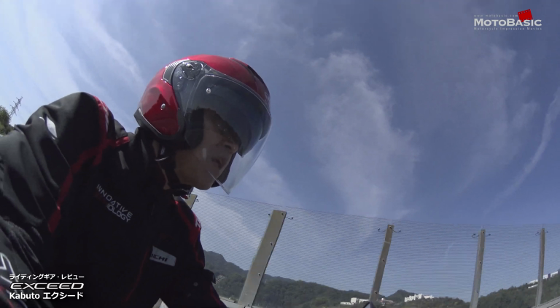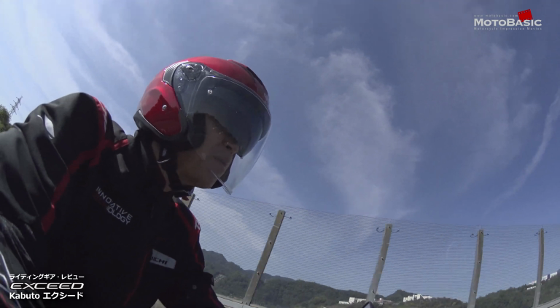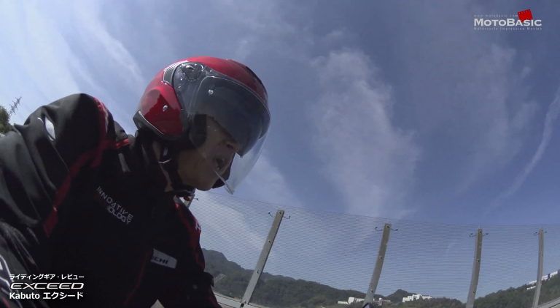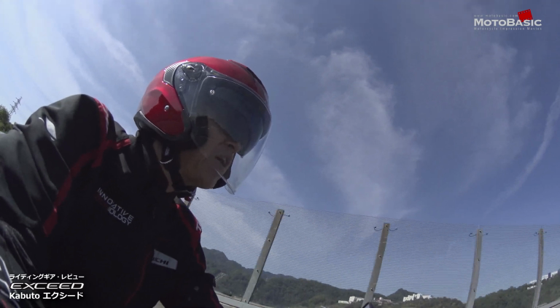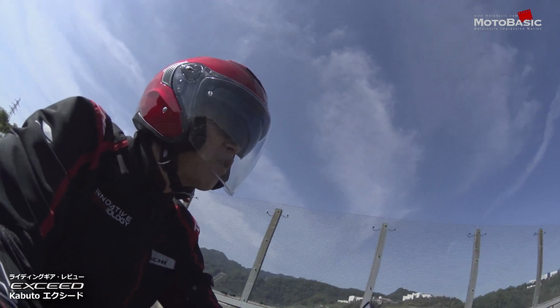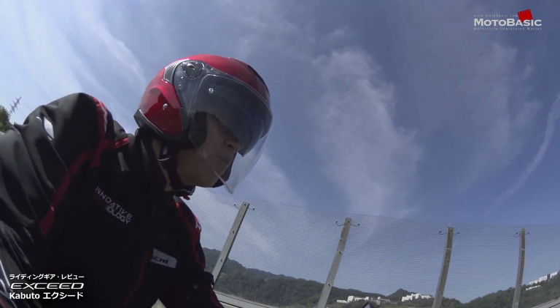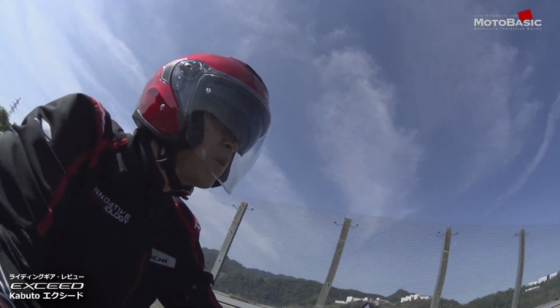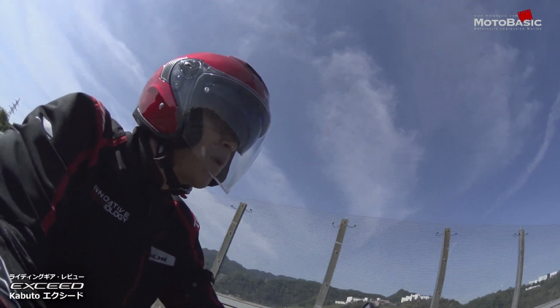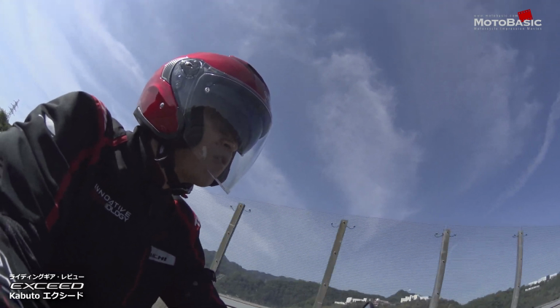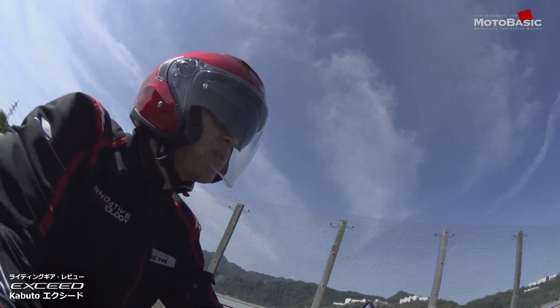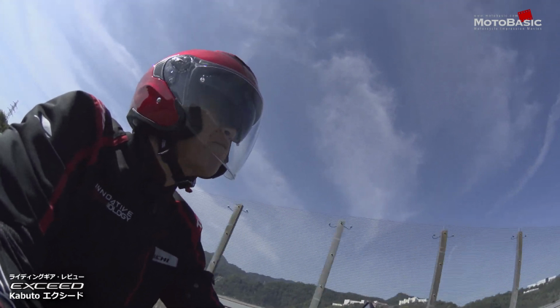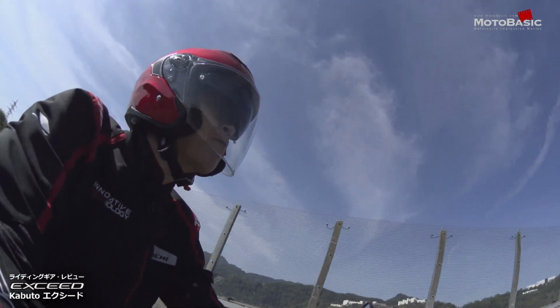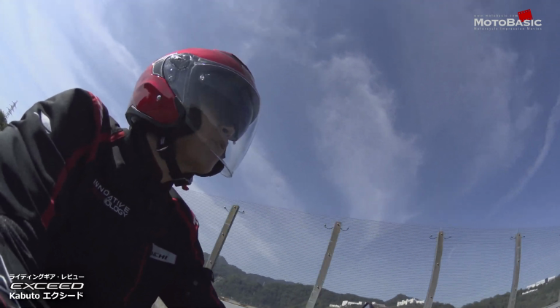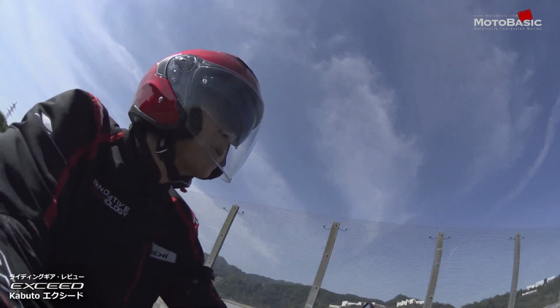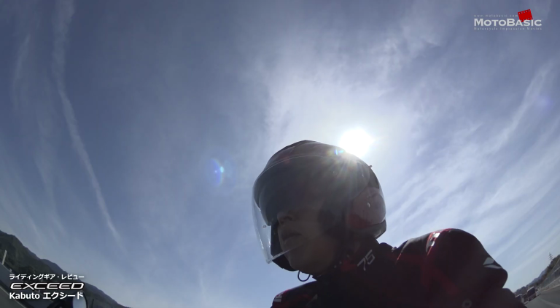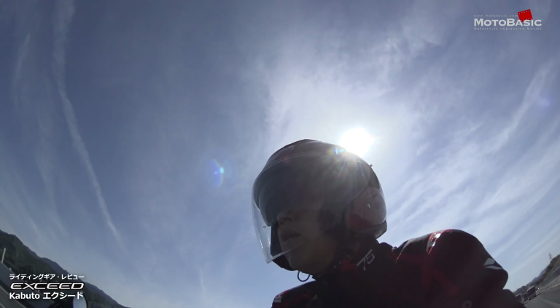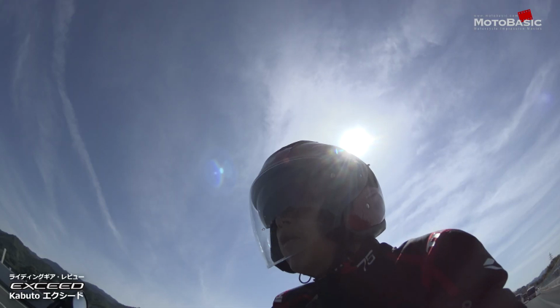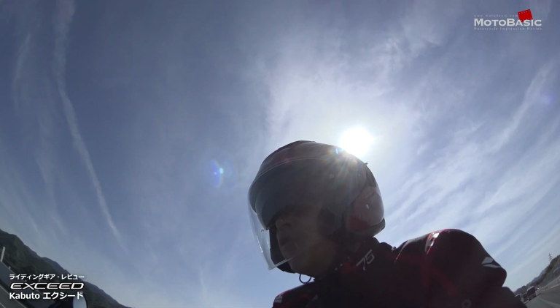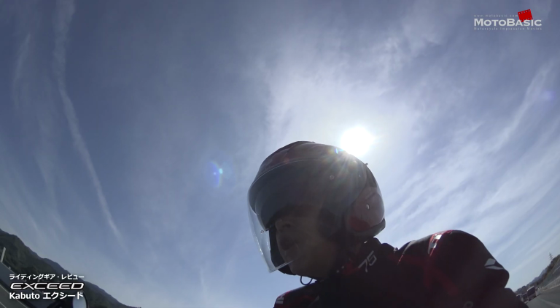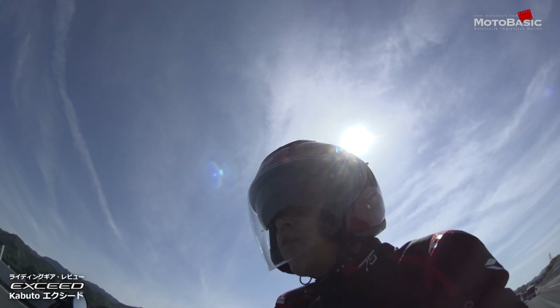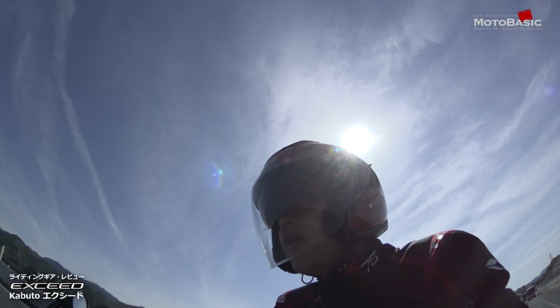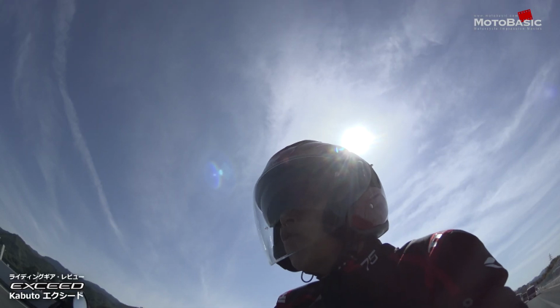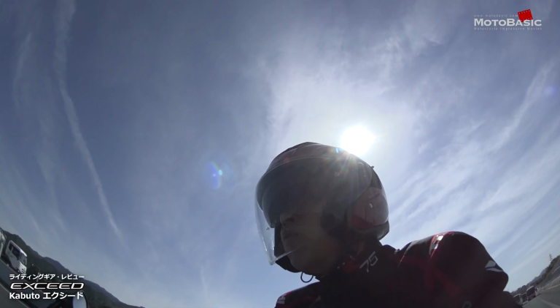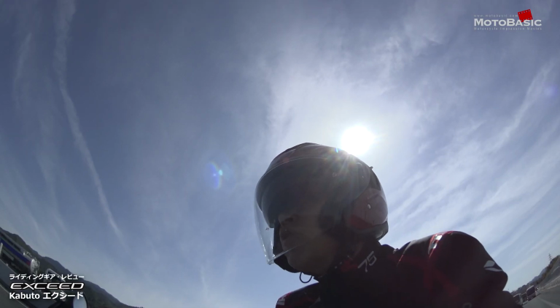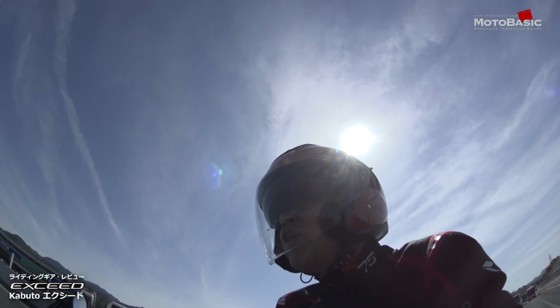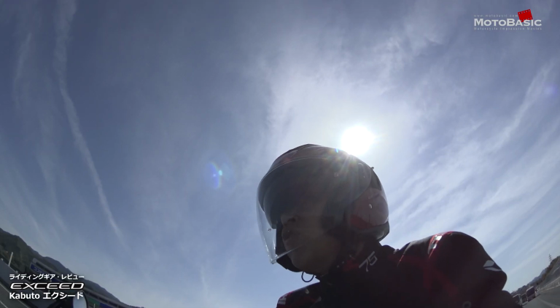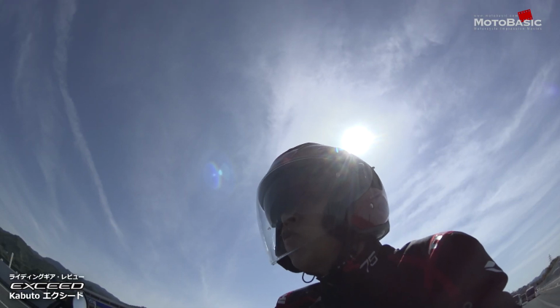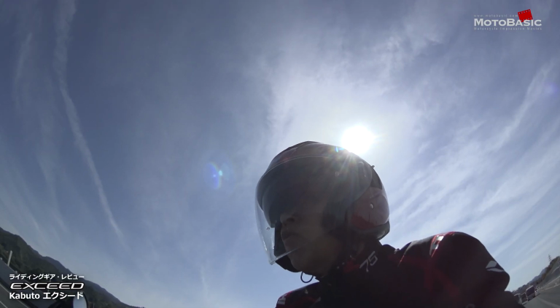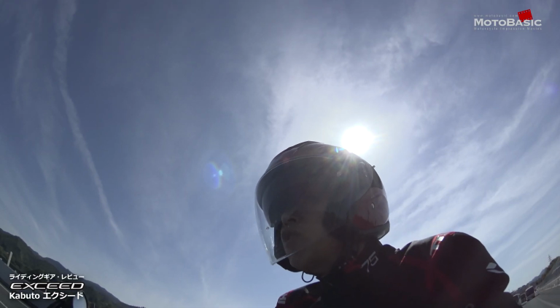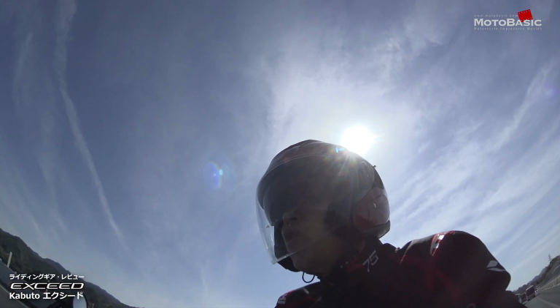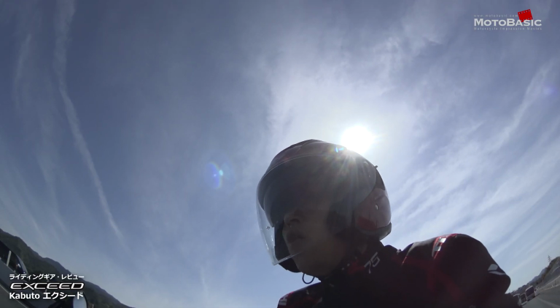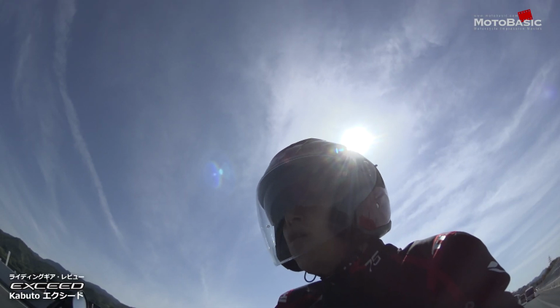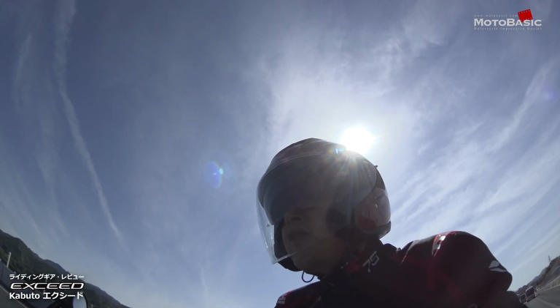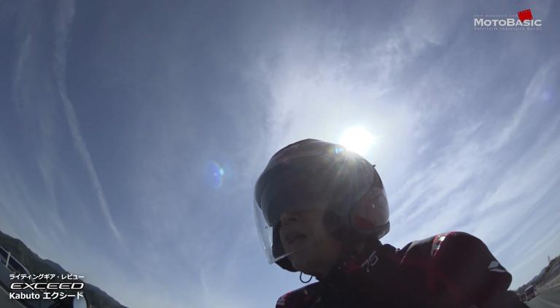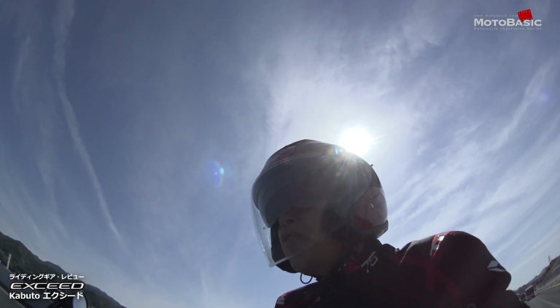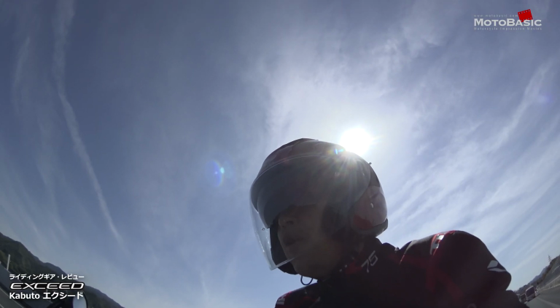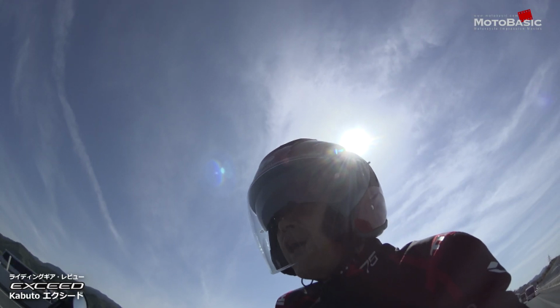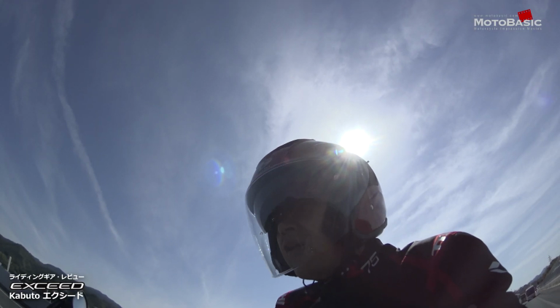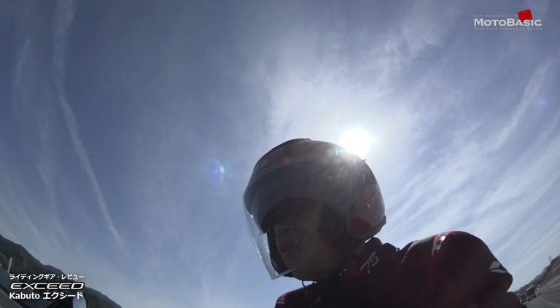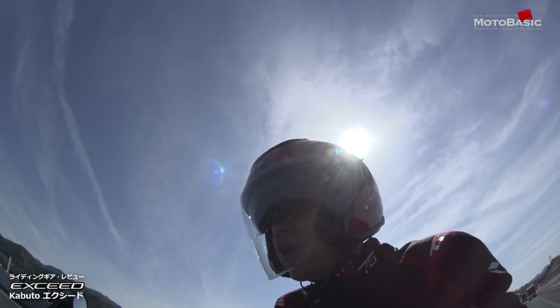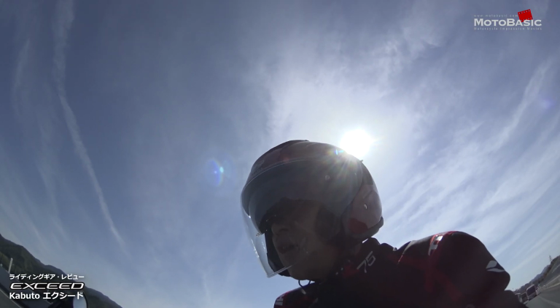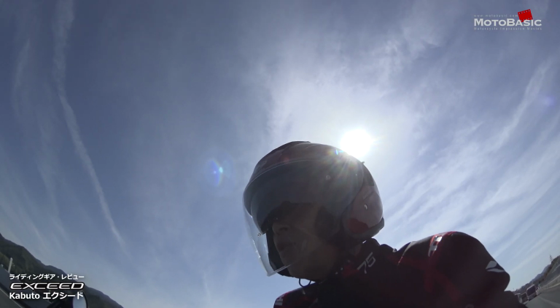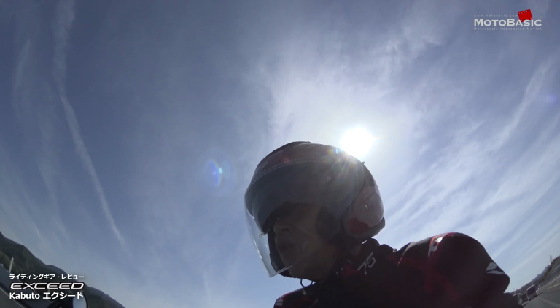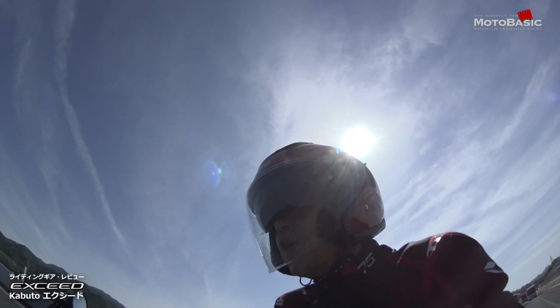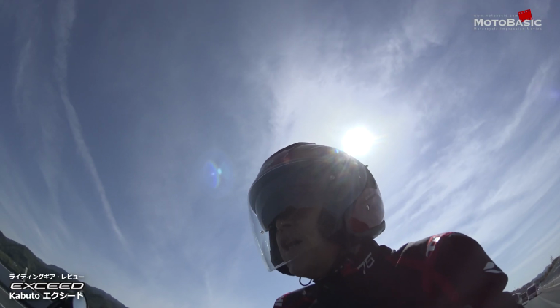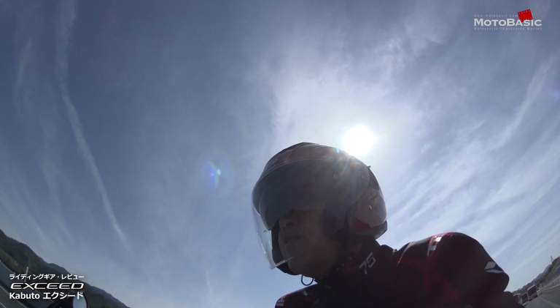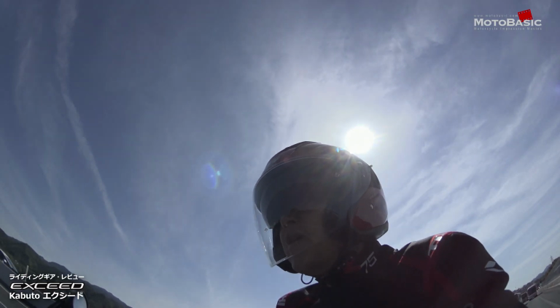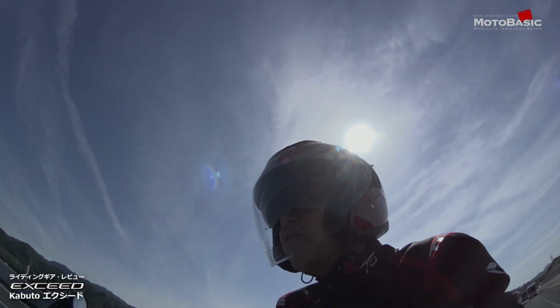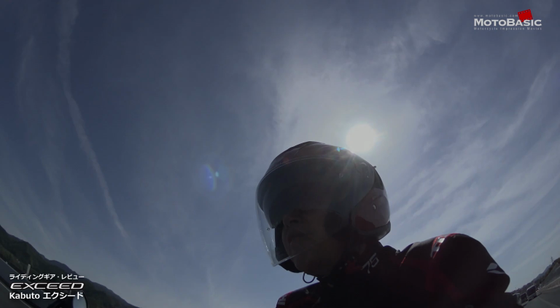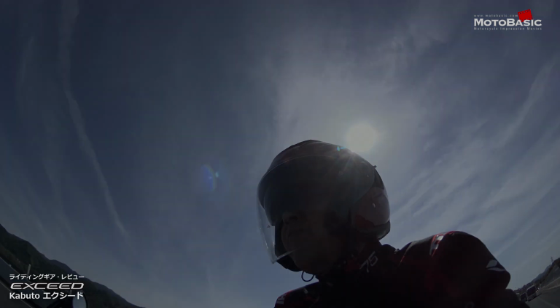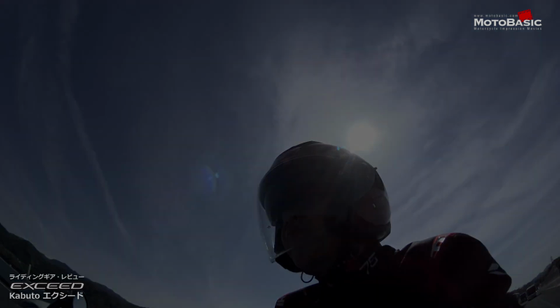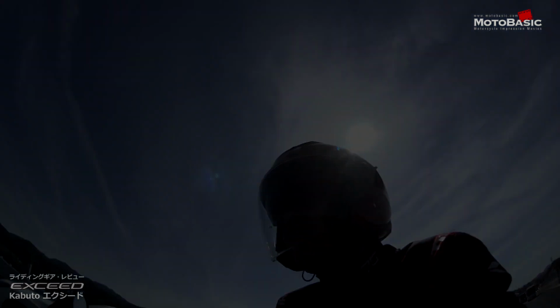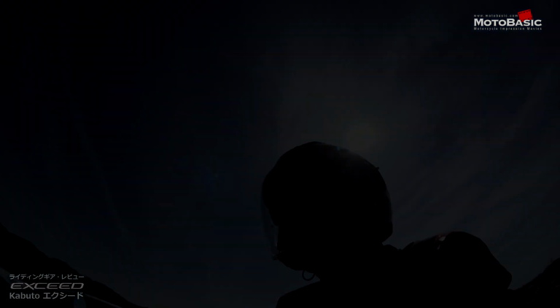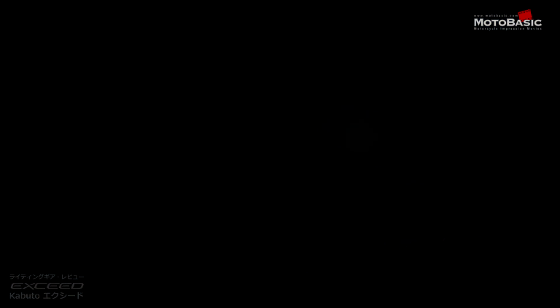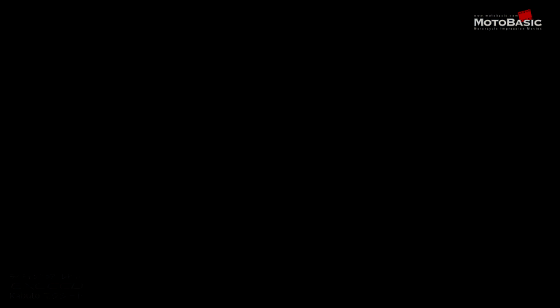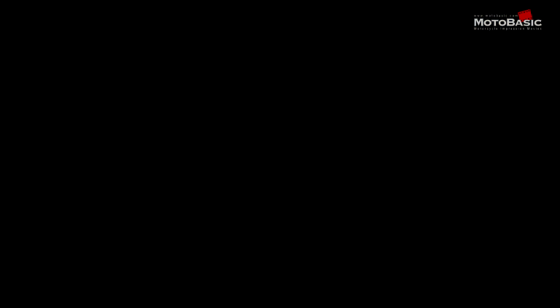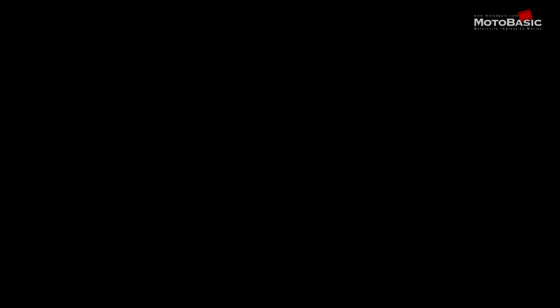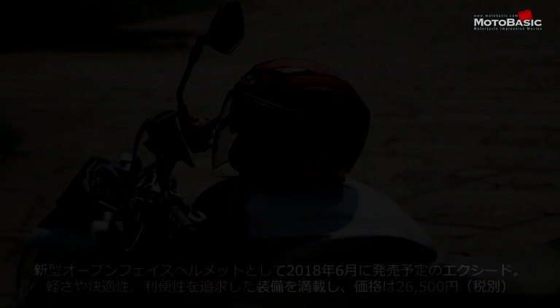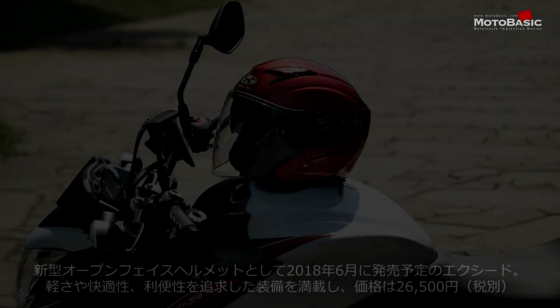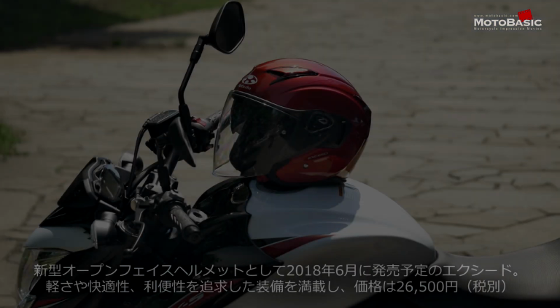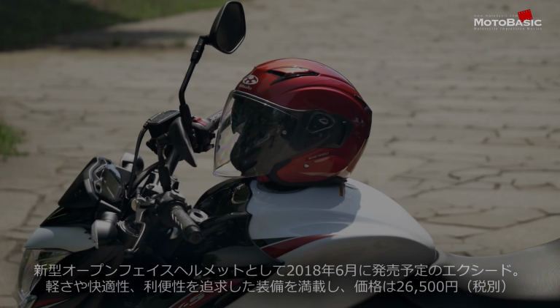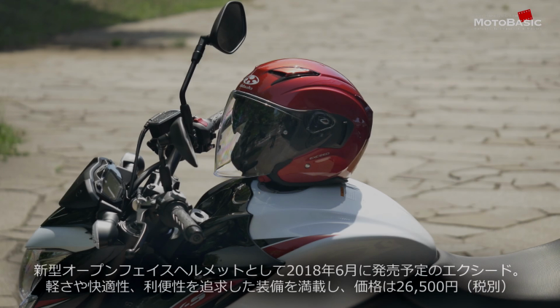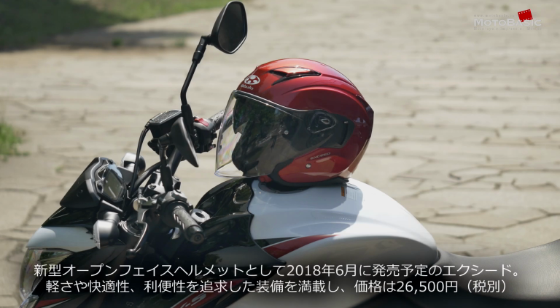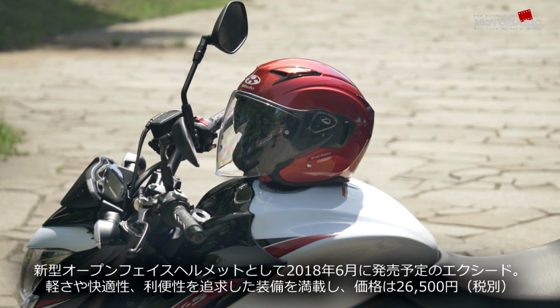今回のテーマに選んだのは、カブトの新型オープンフェイスヘルメット、エクシードです。カブトさんのご好意で、発売間際のこのモデルを借りることができたので、じっくりとその使用感を確認してみたいと思います。それではこのモデルの特徴をざっと映像でご紹介します。